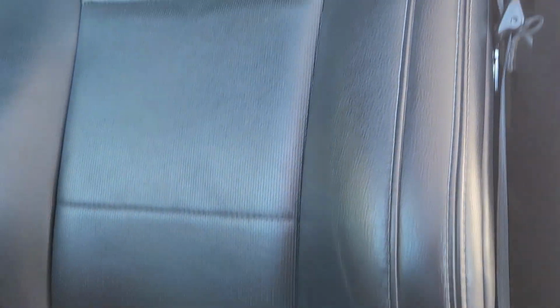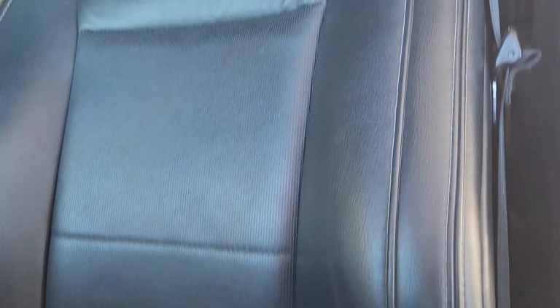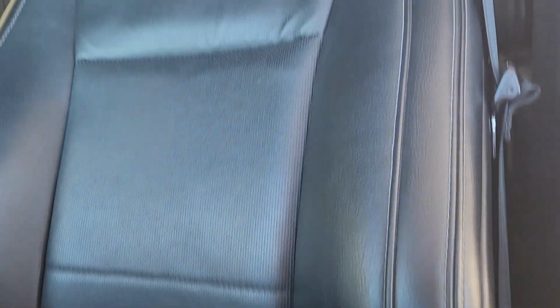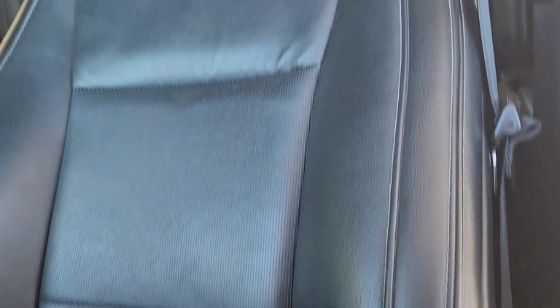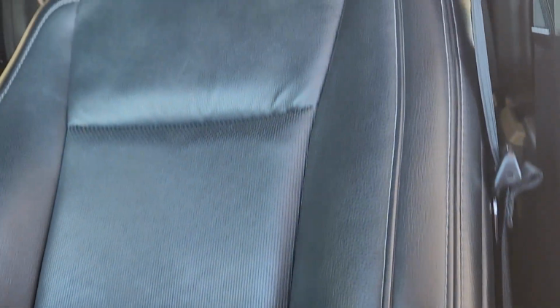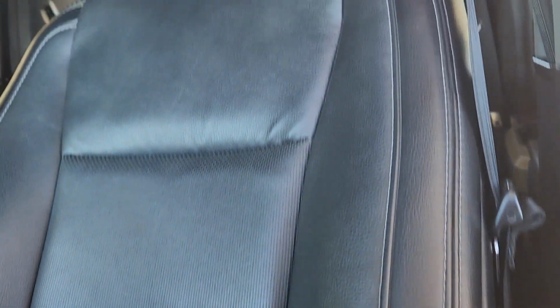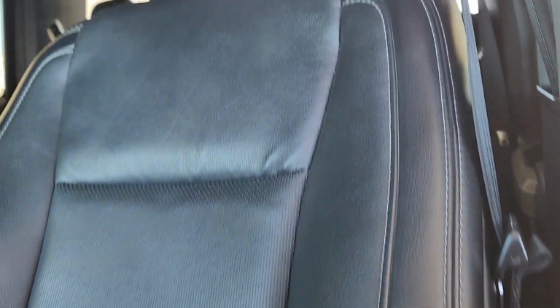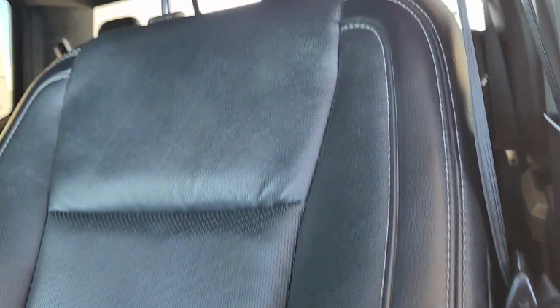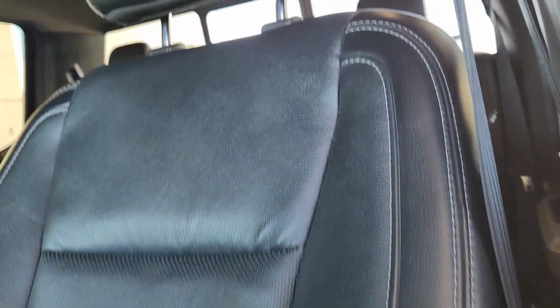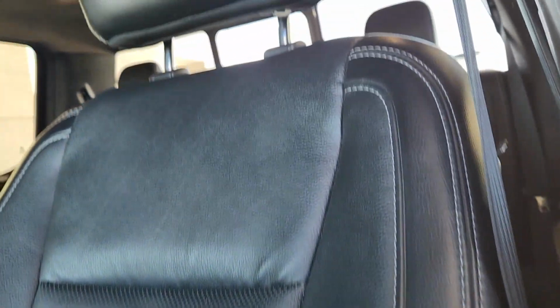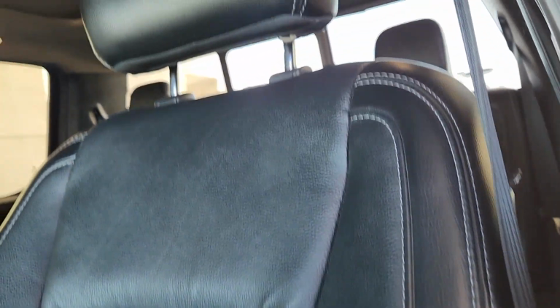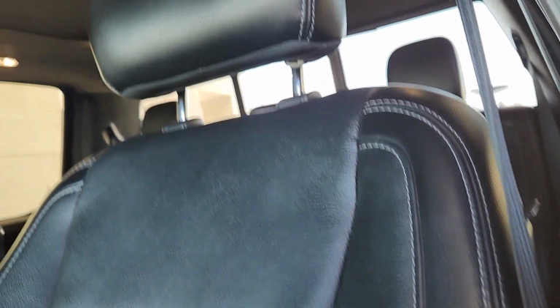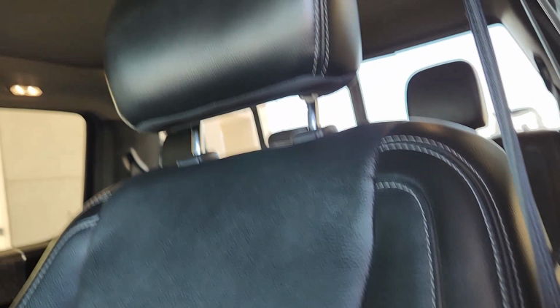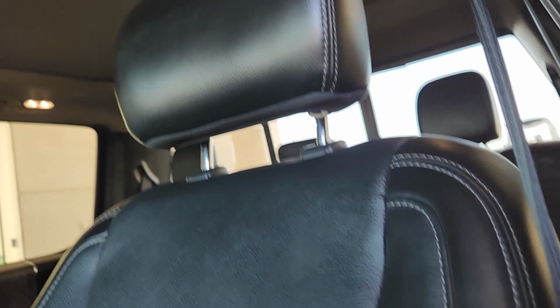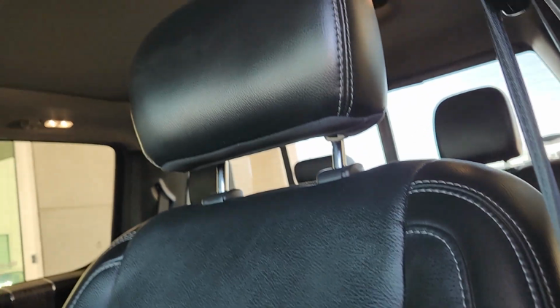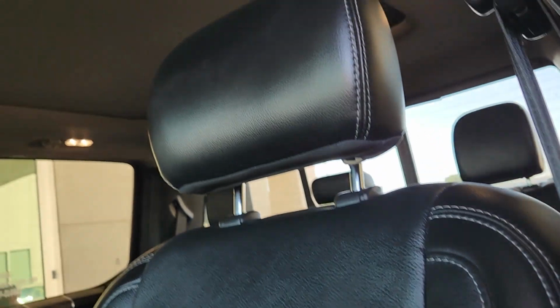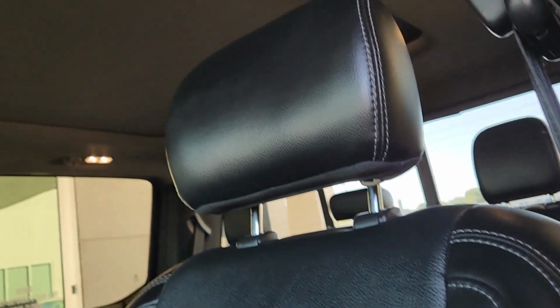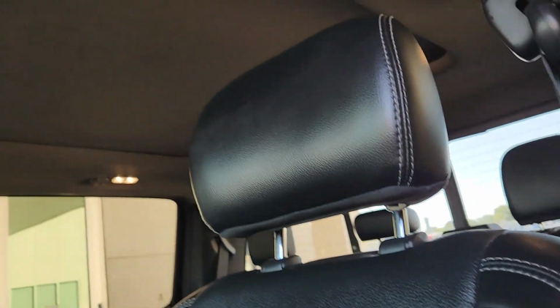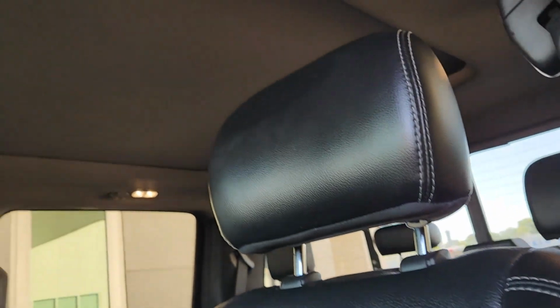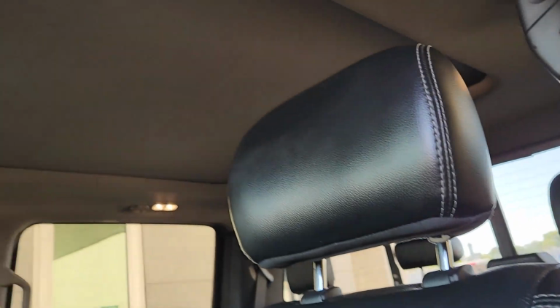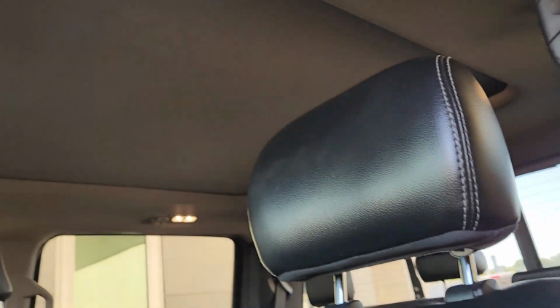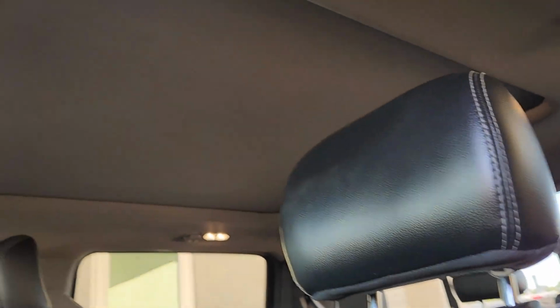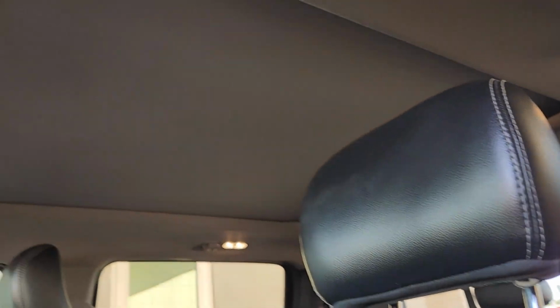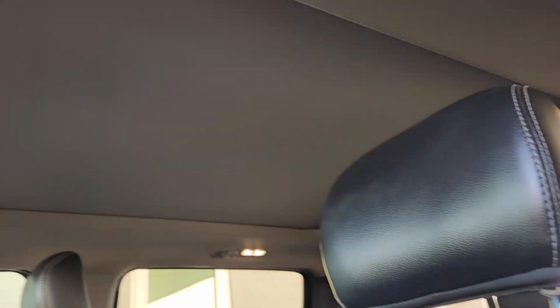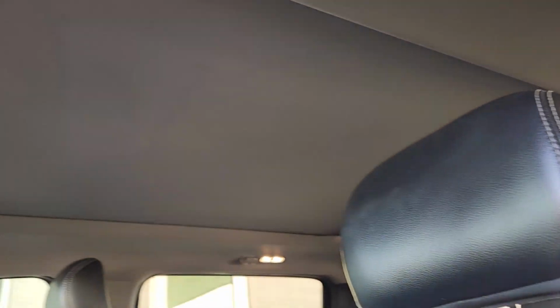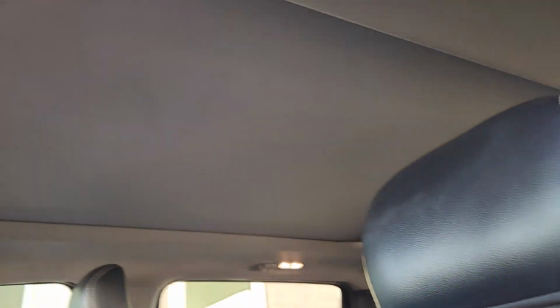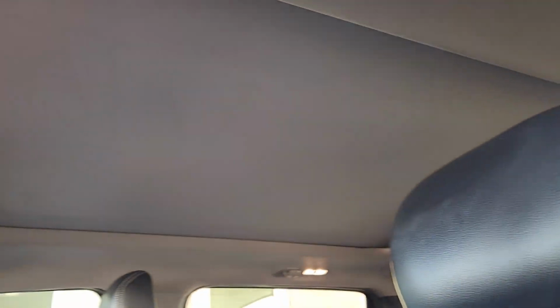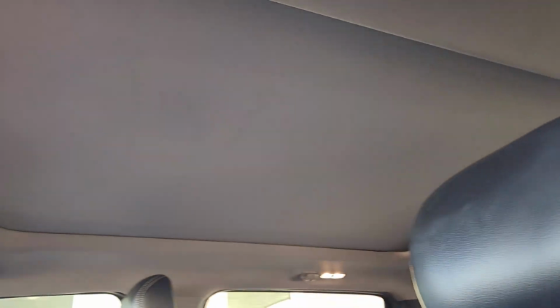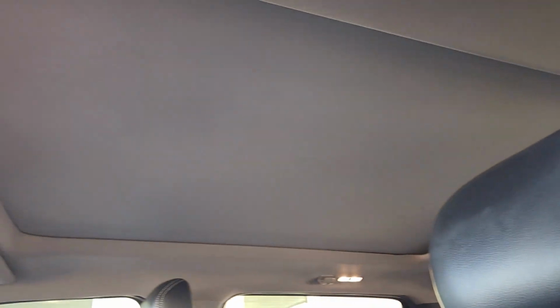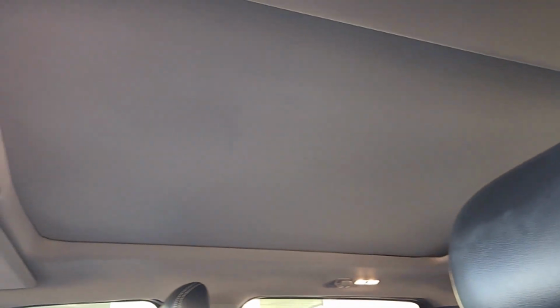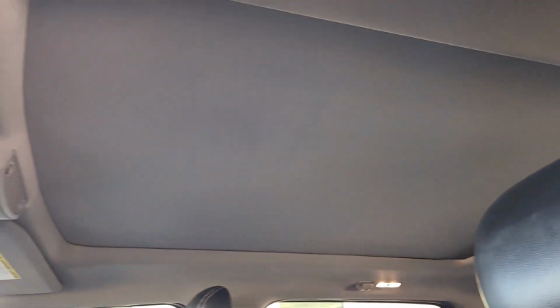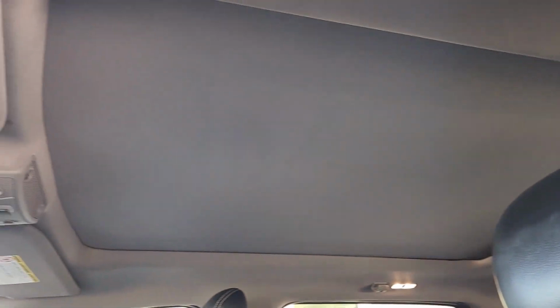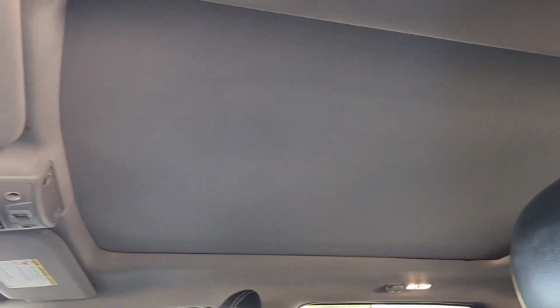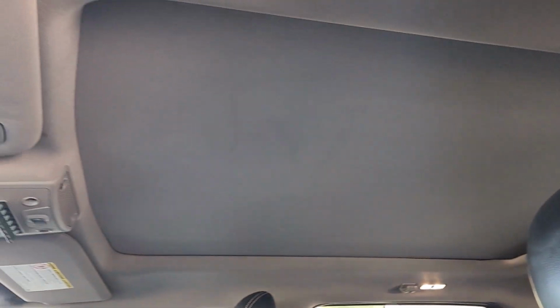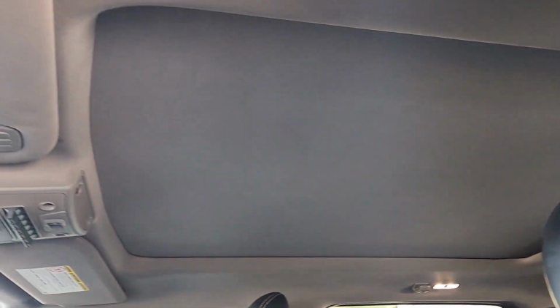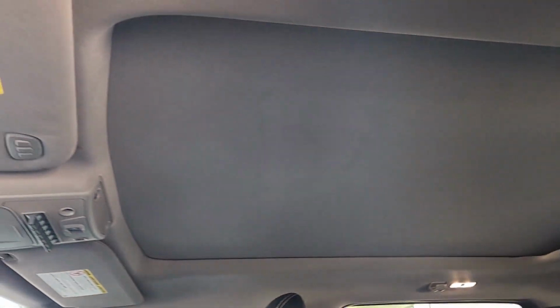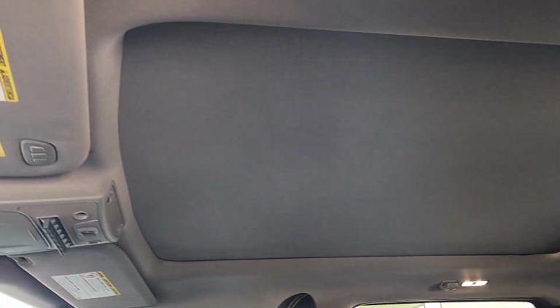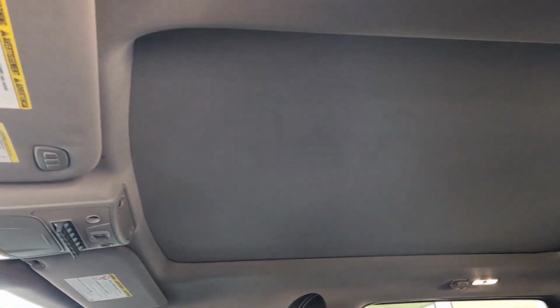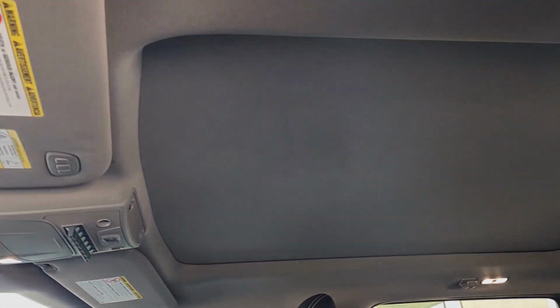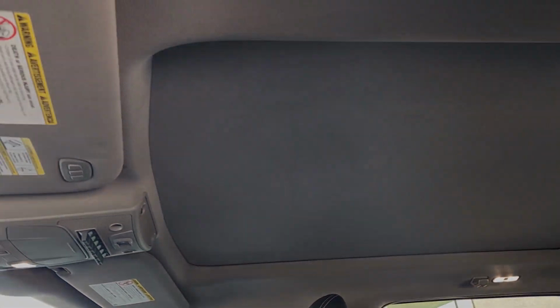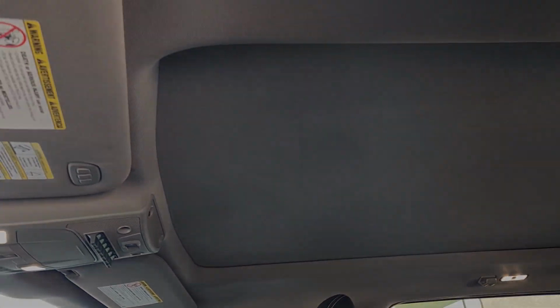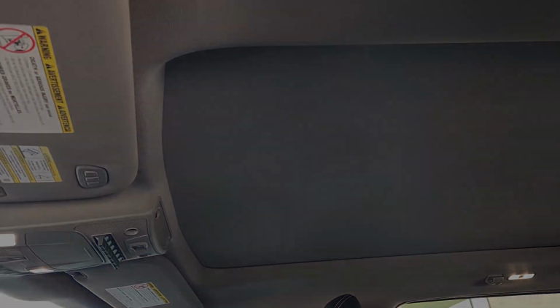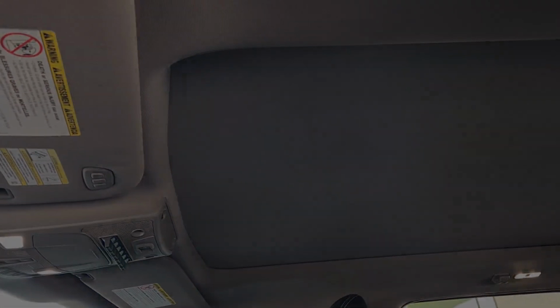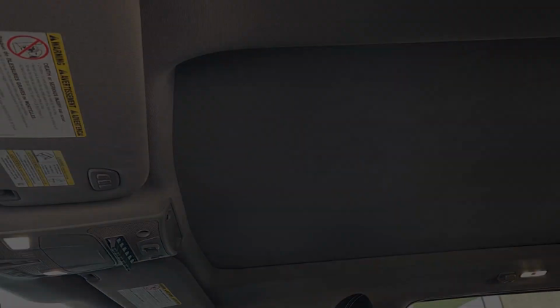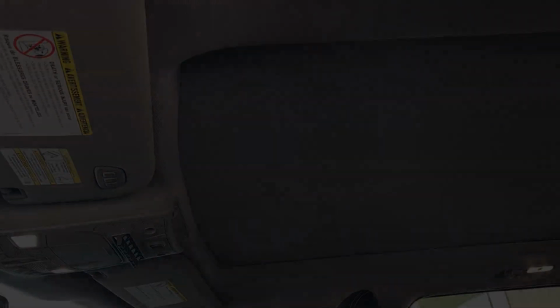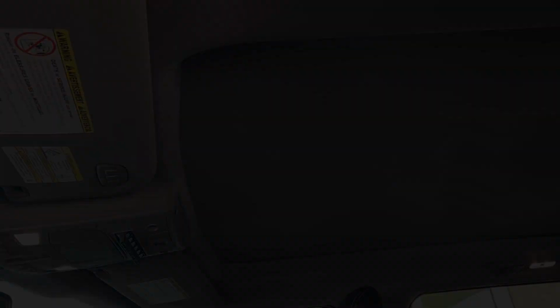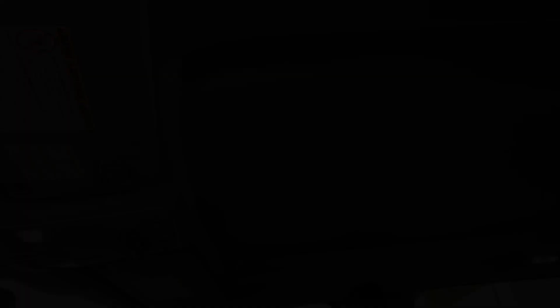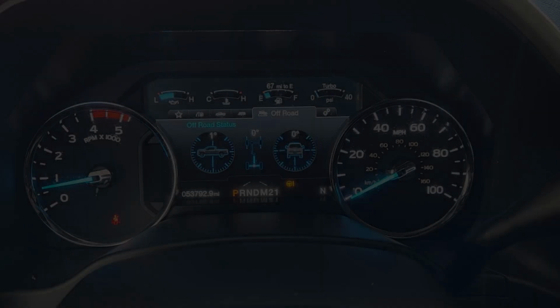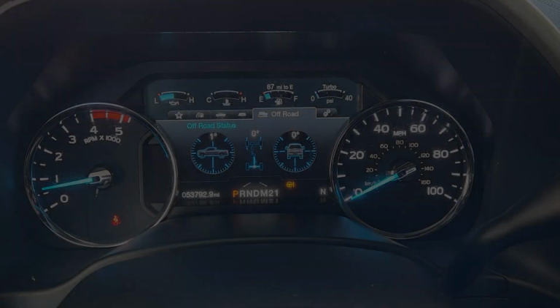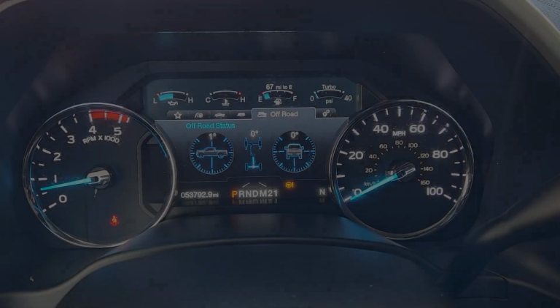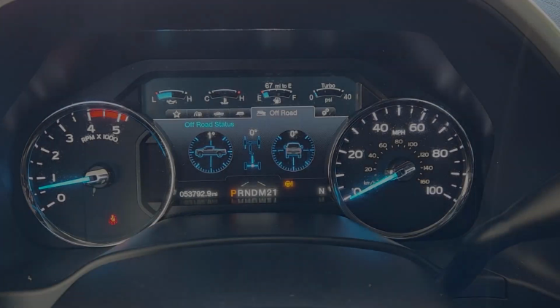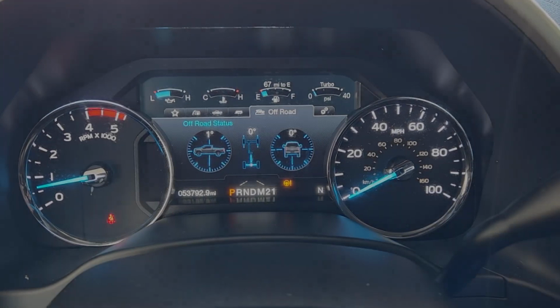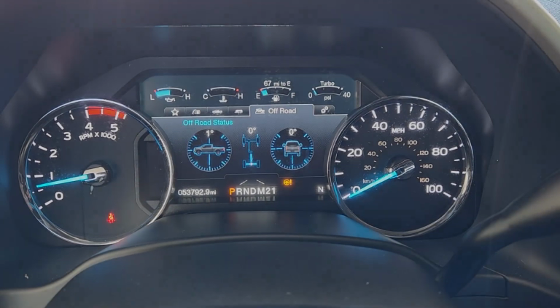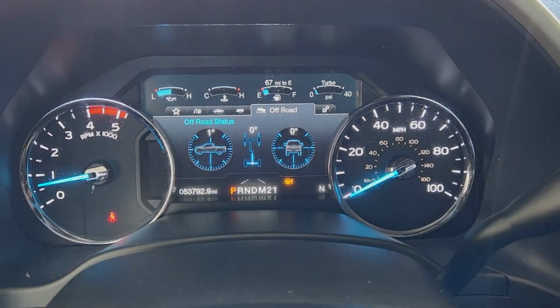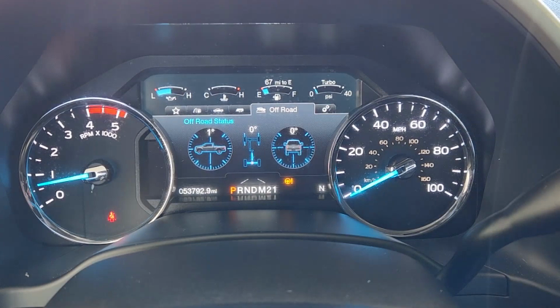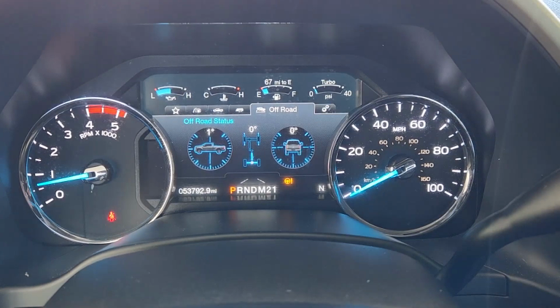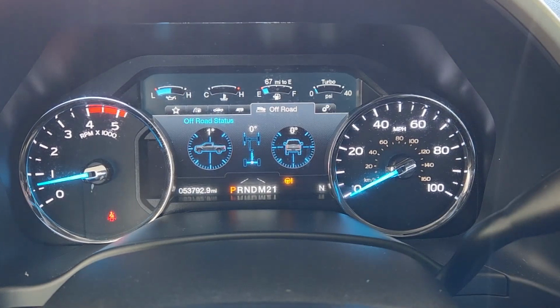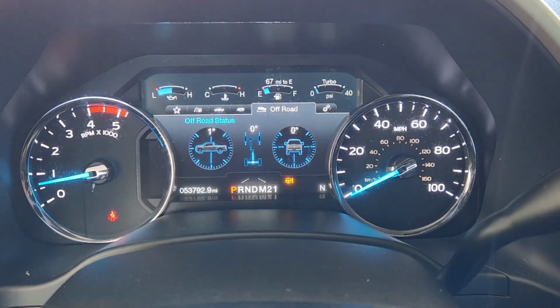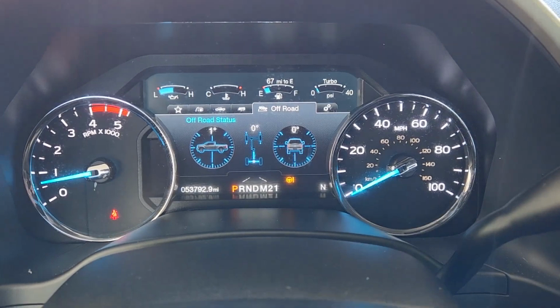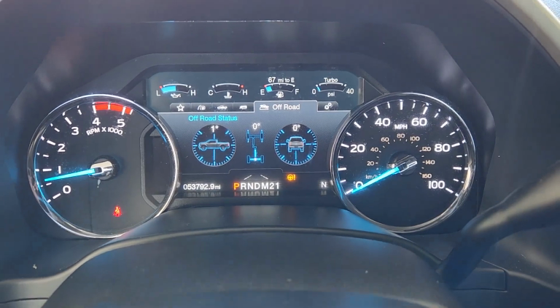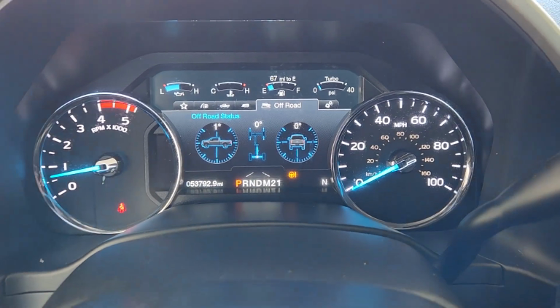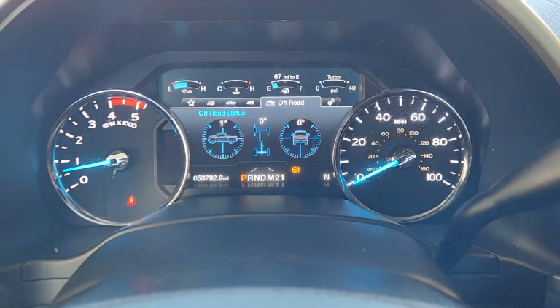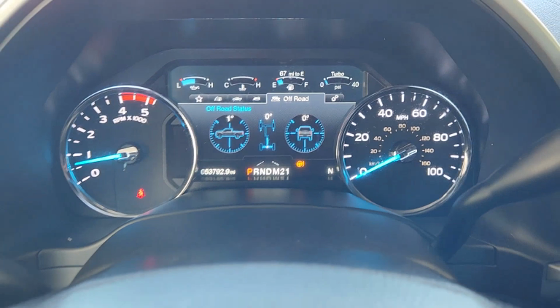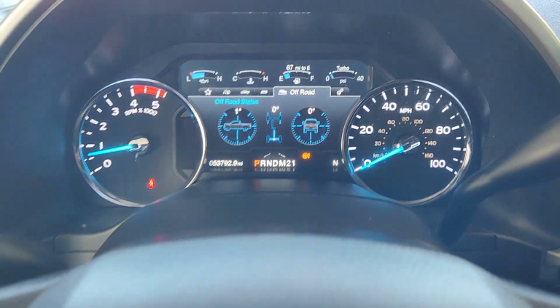Navigation system, satellite radio, remote engine start, rain-sensing wipers, adjustable pedals.